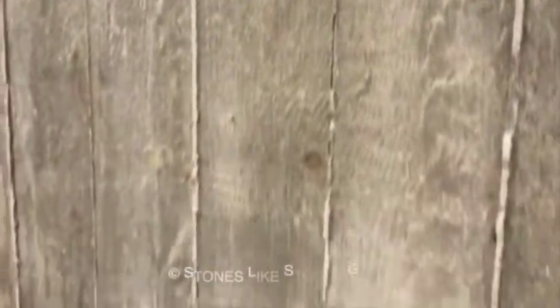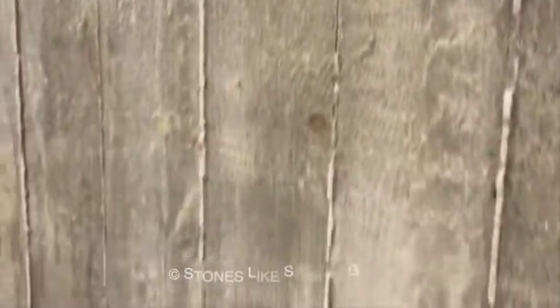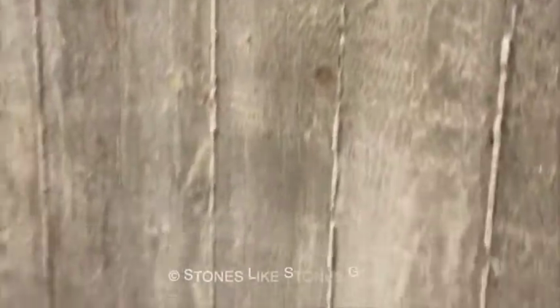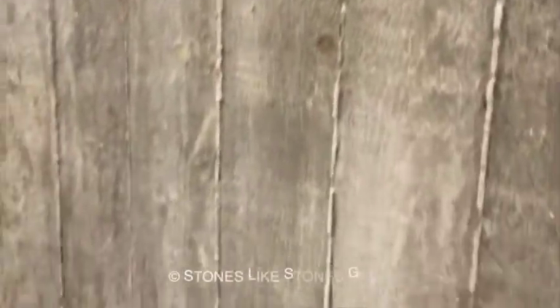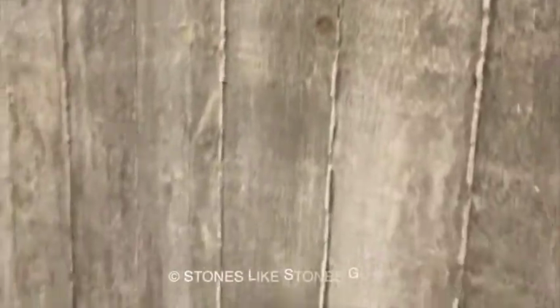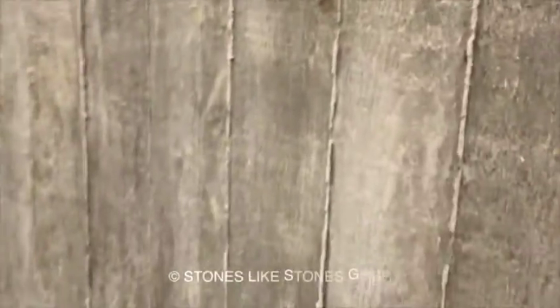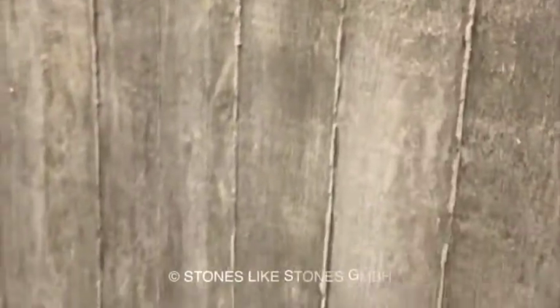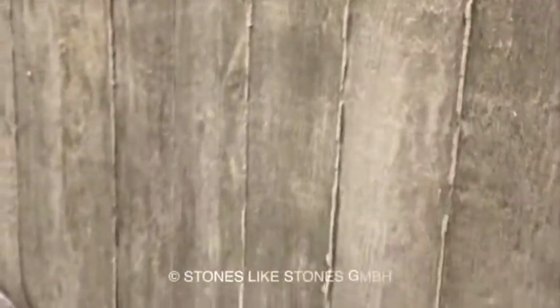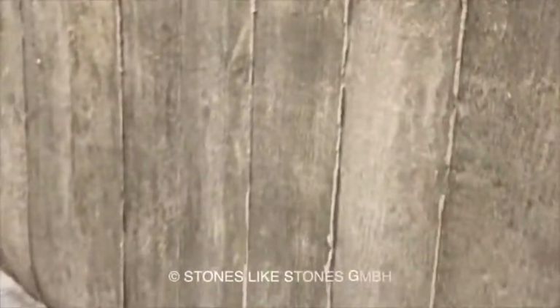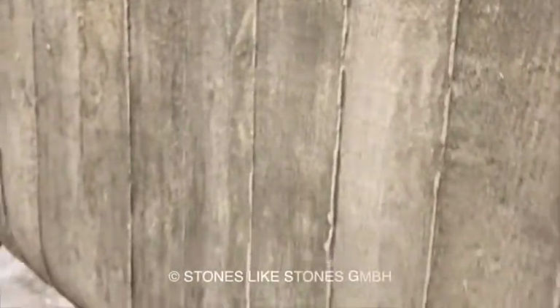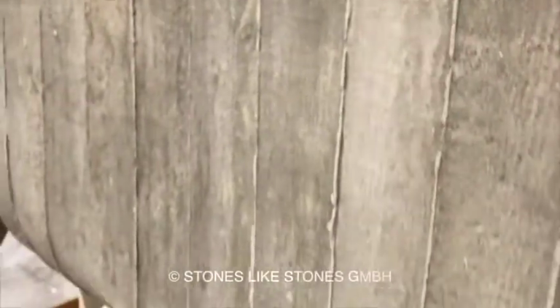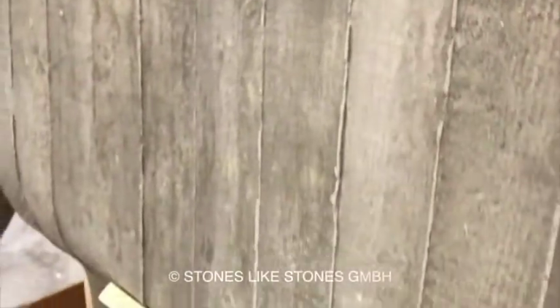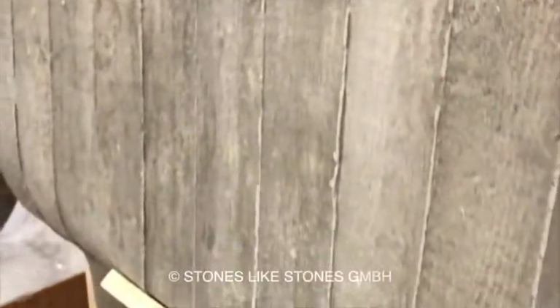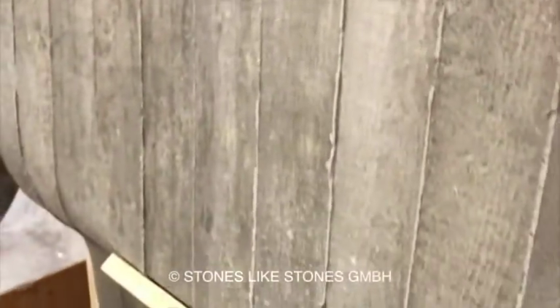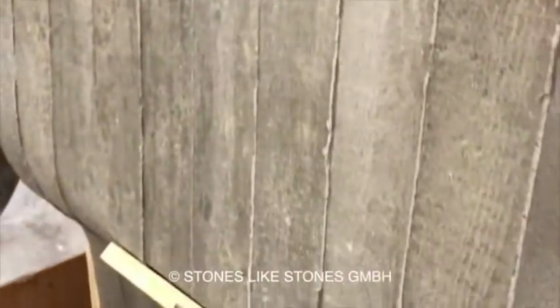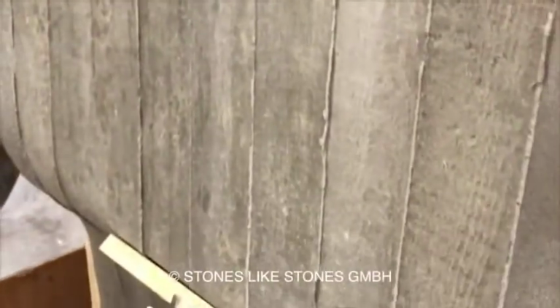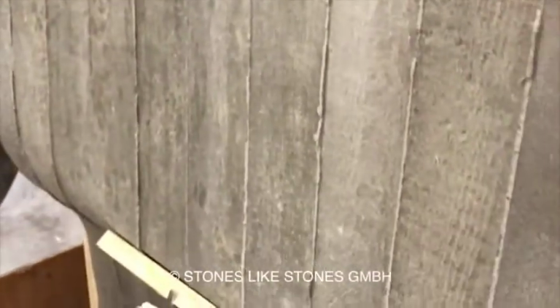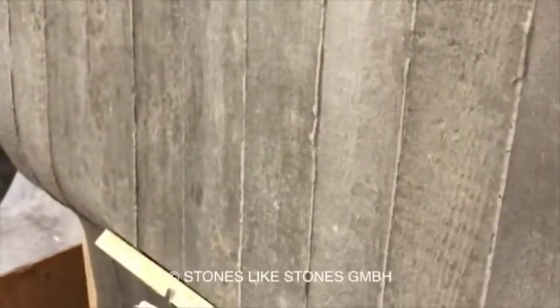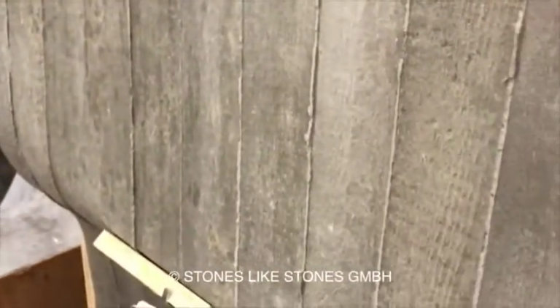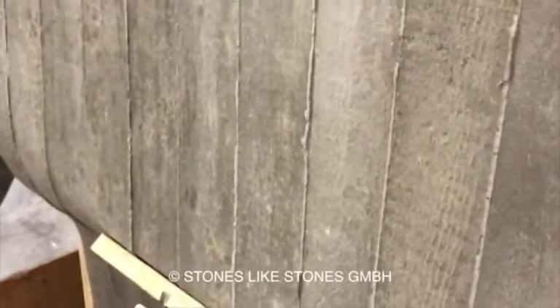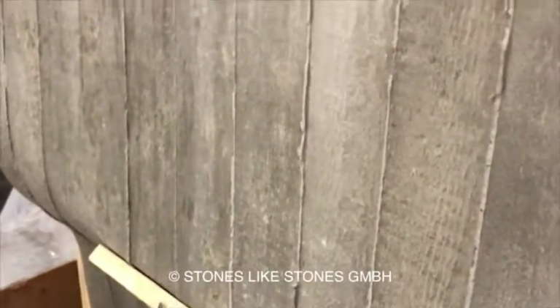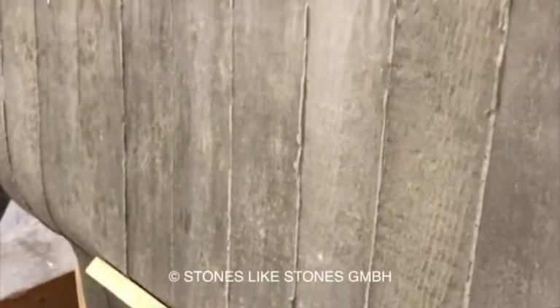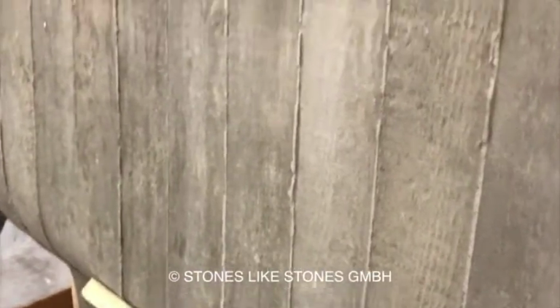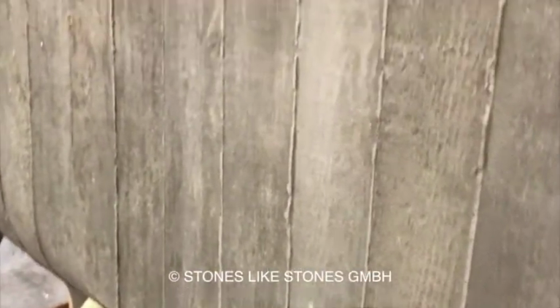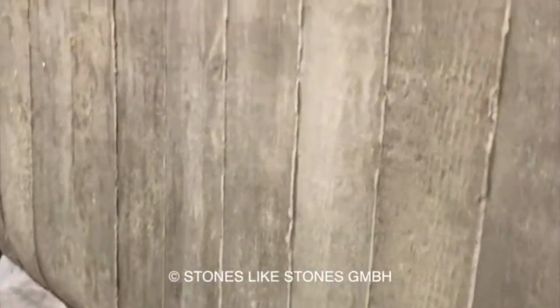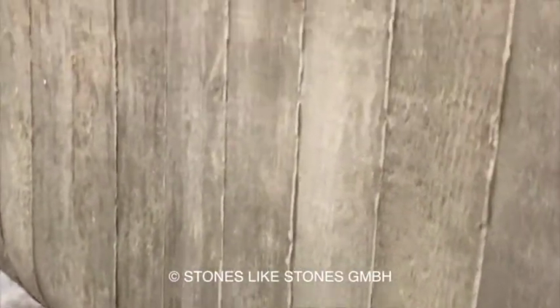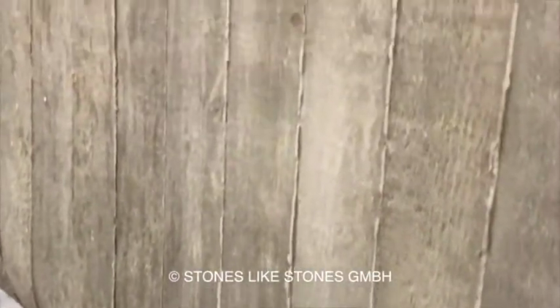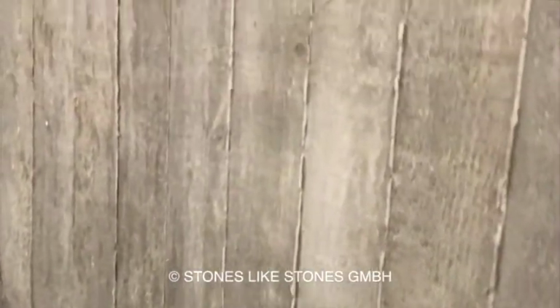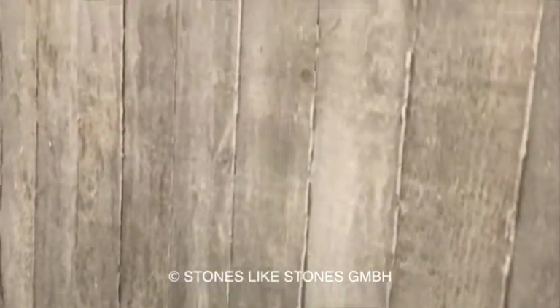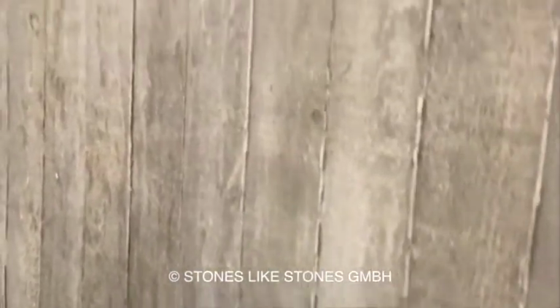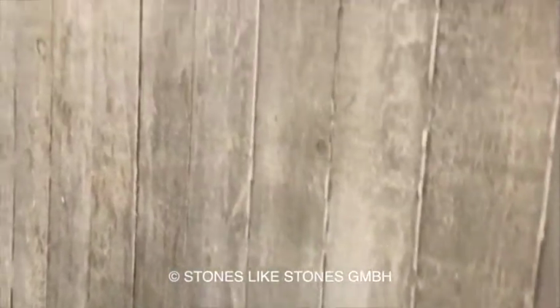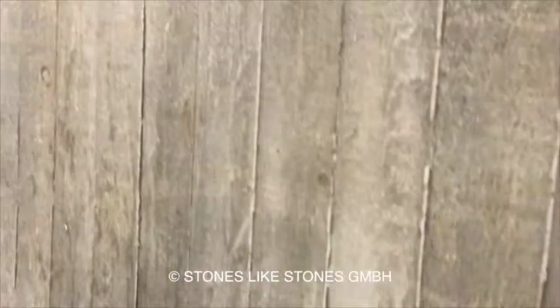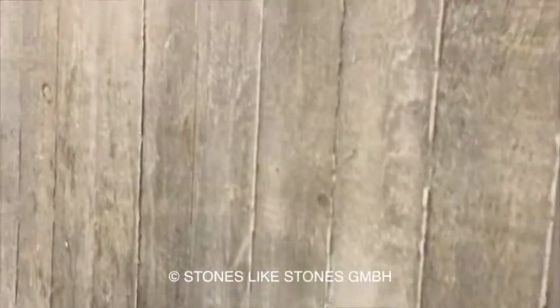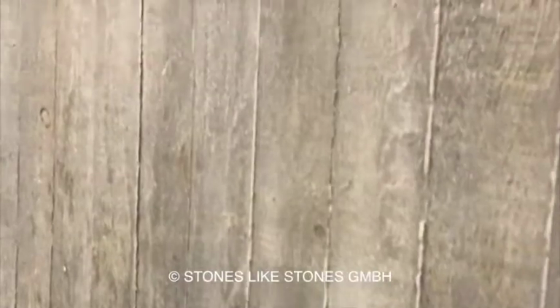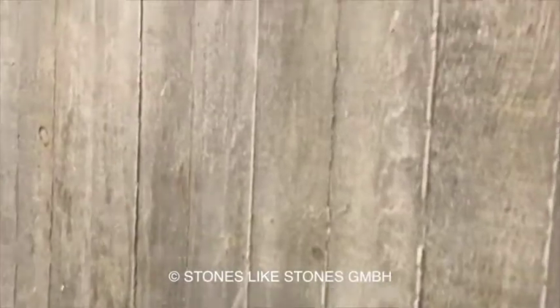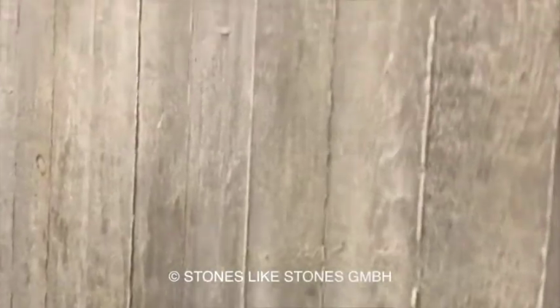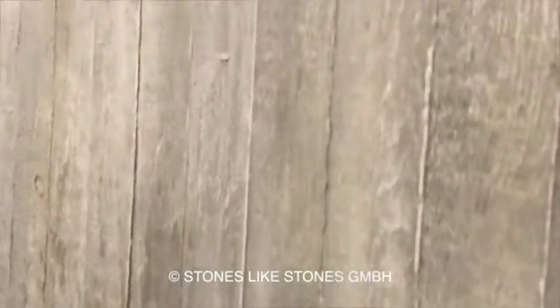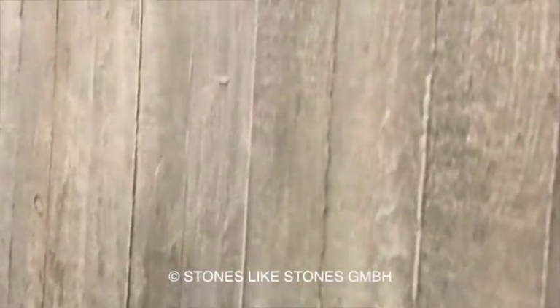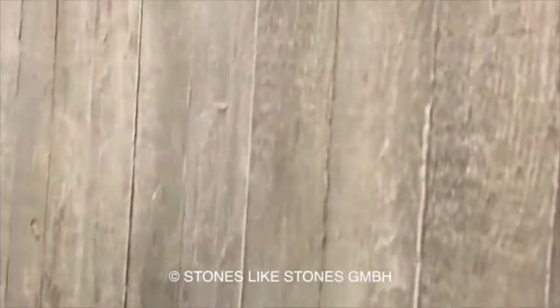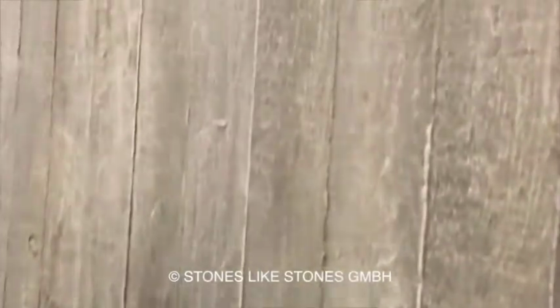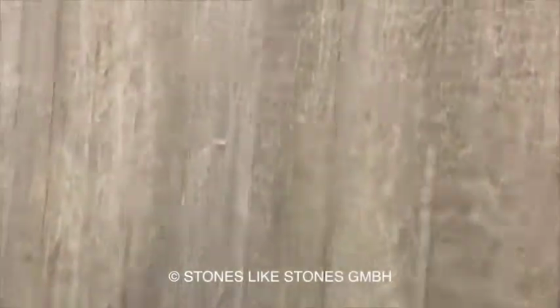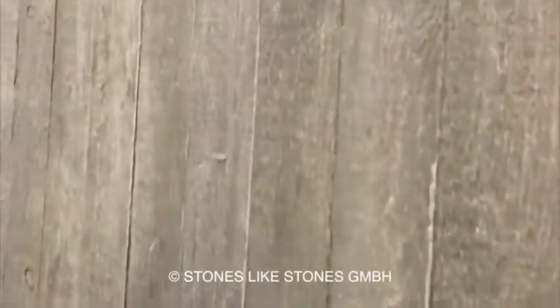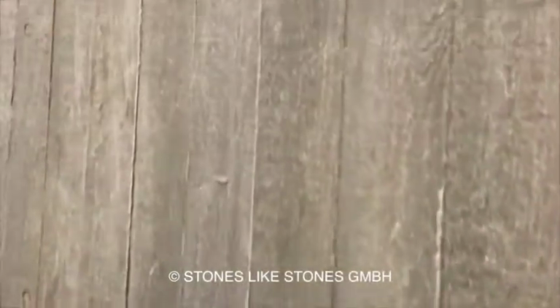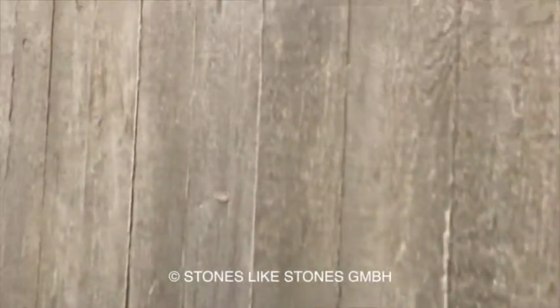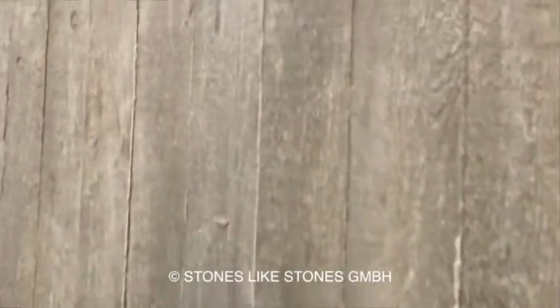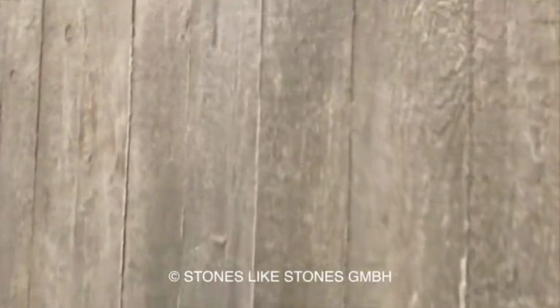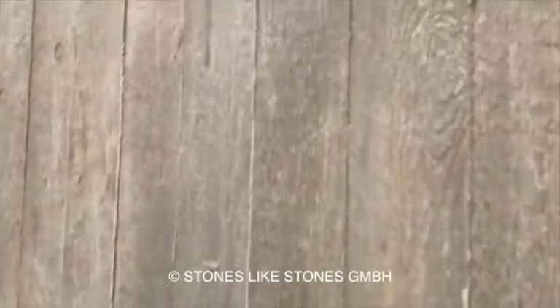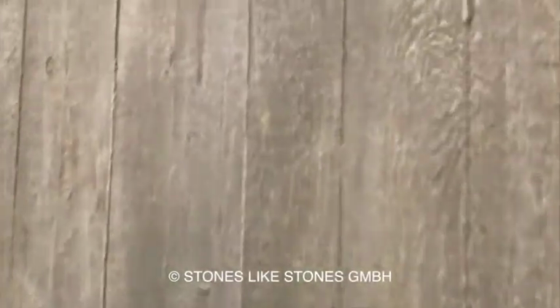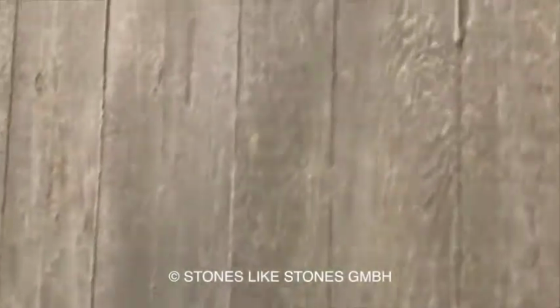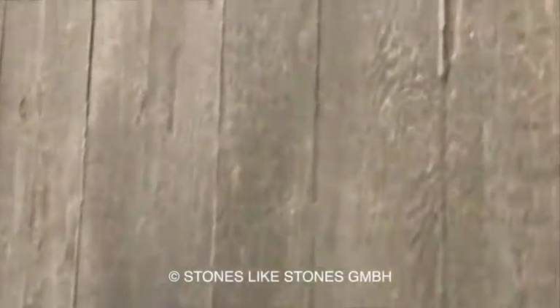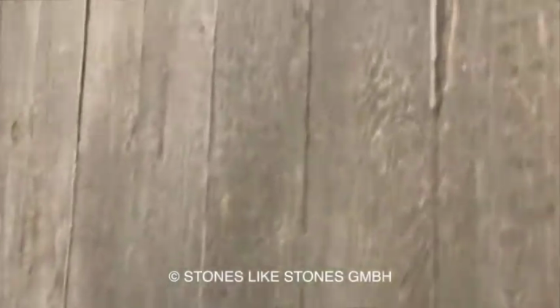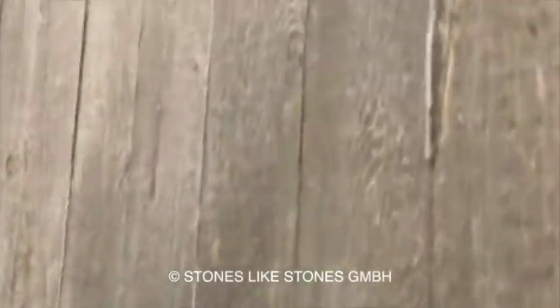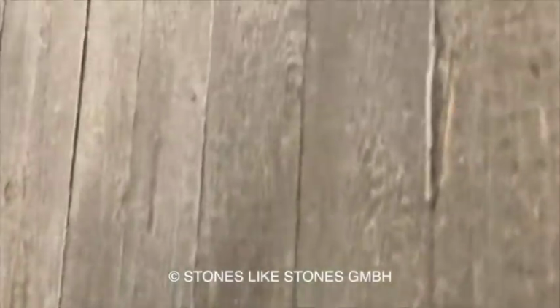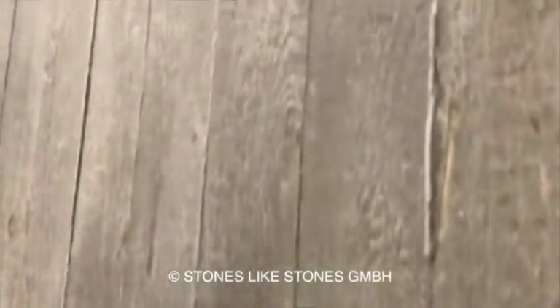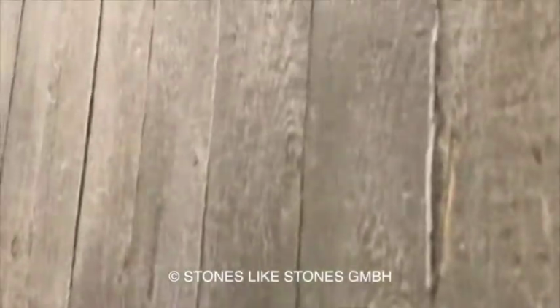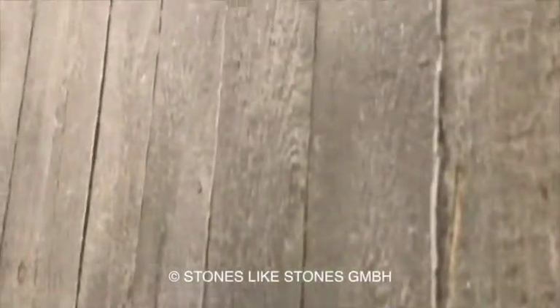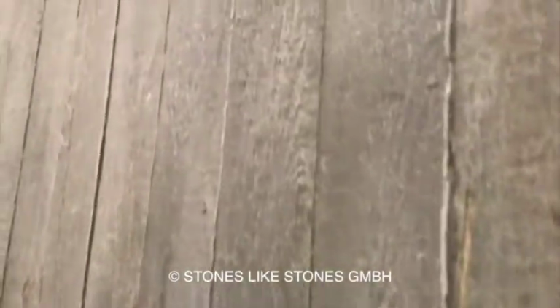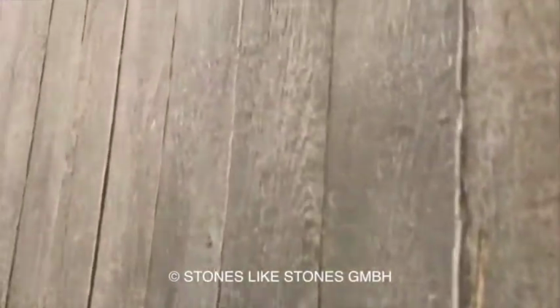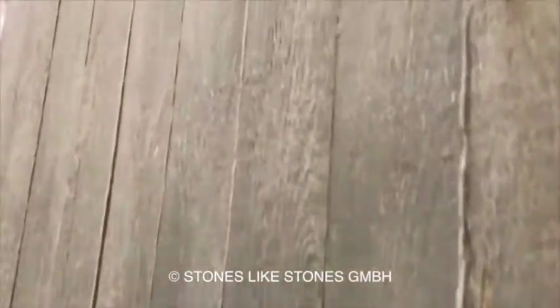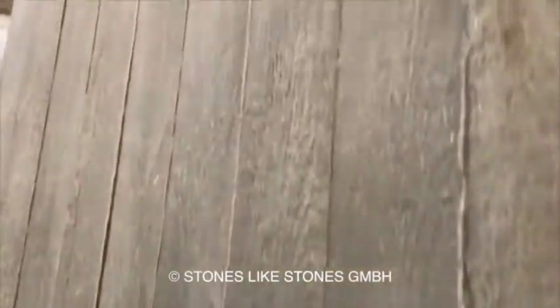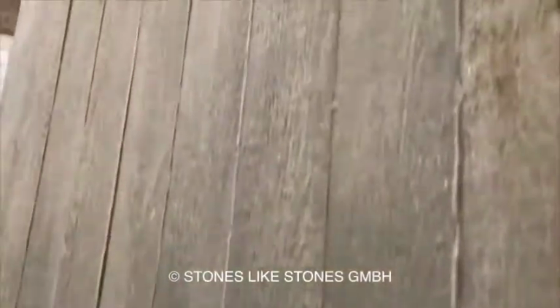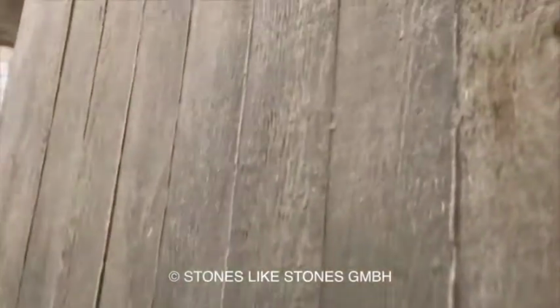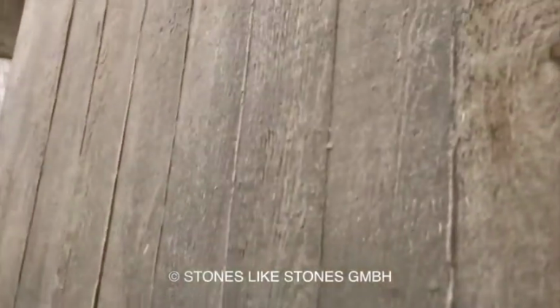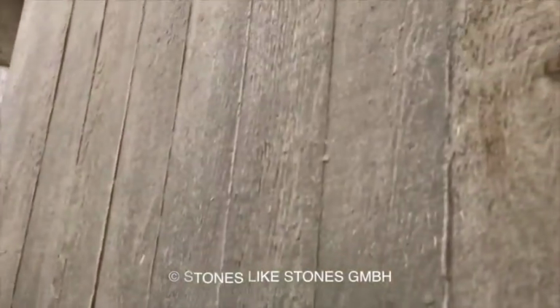This is original Stones like stones, heavy roll. And not a copy, this is the original one.